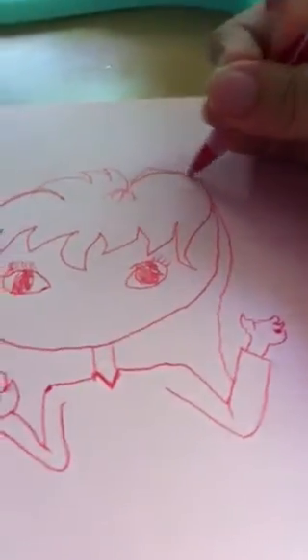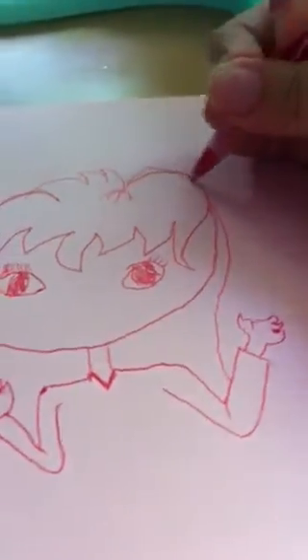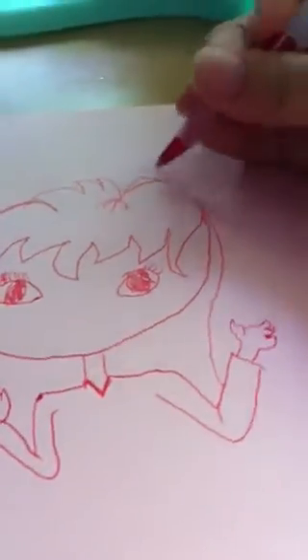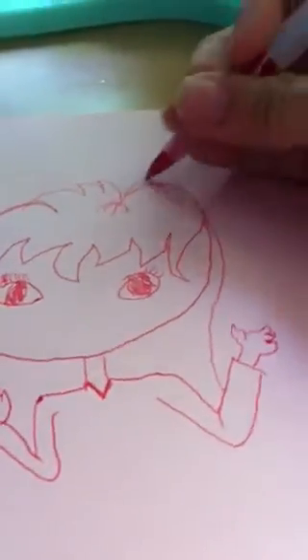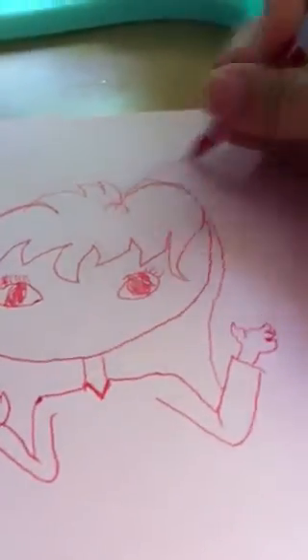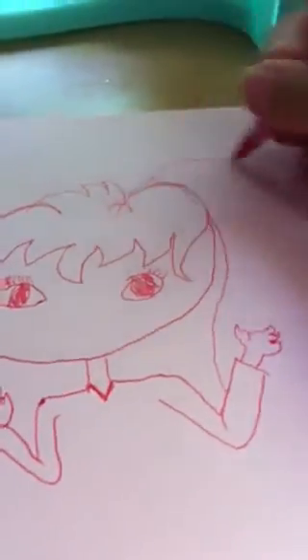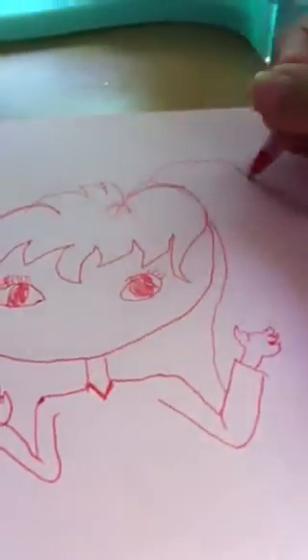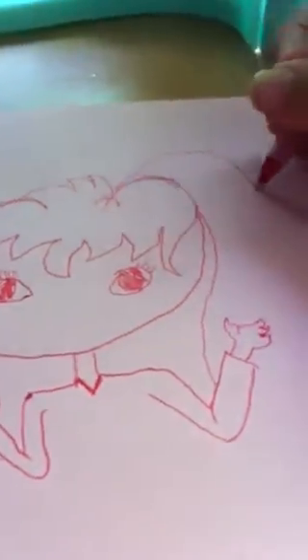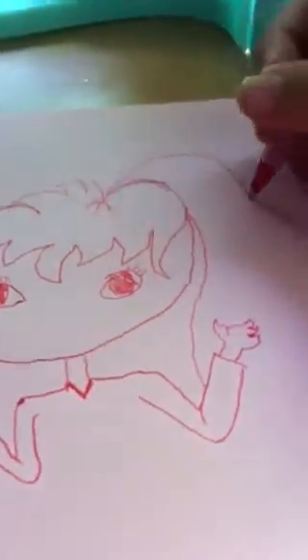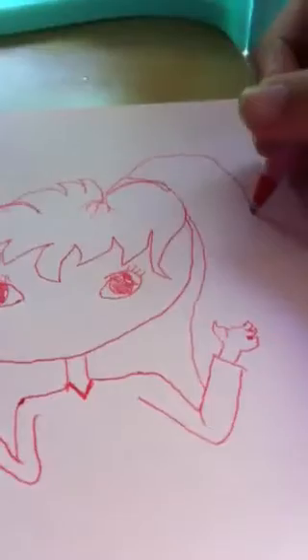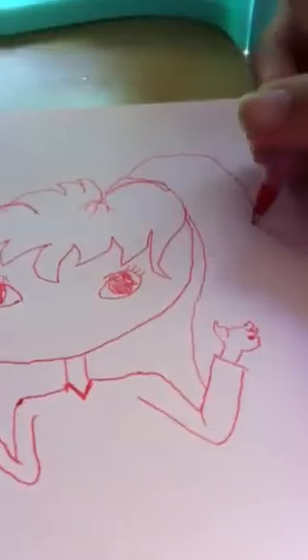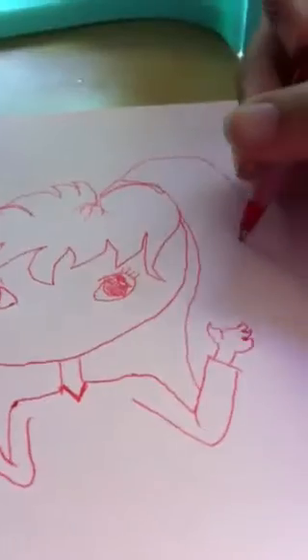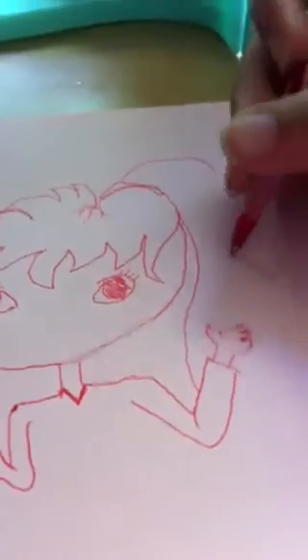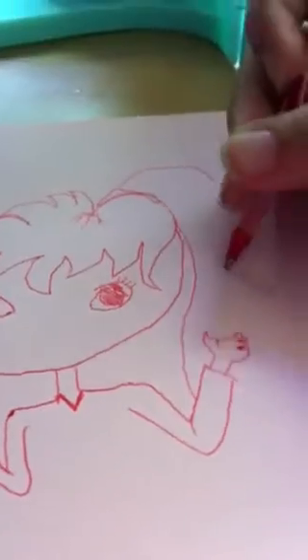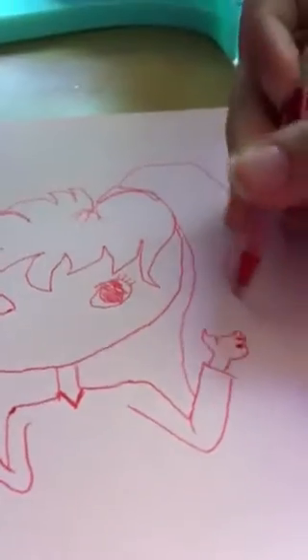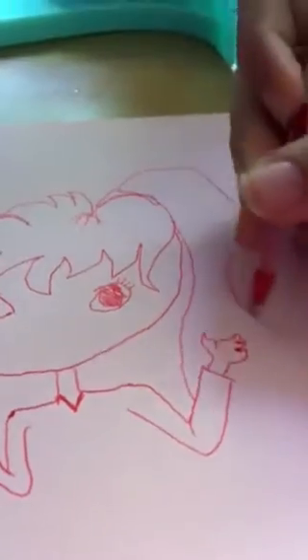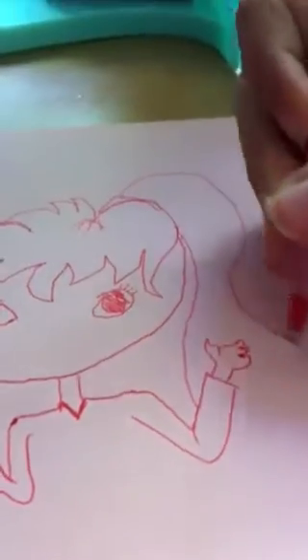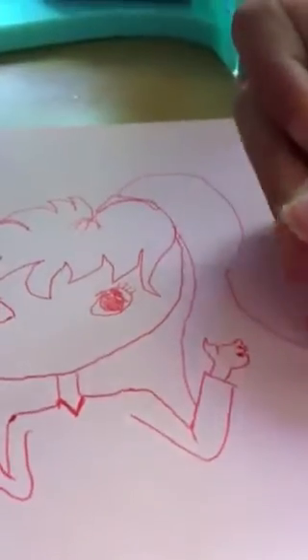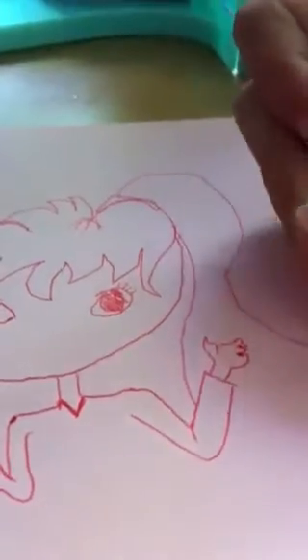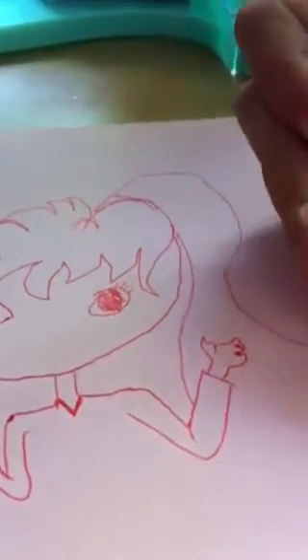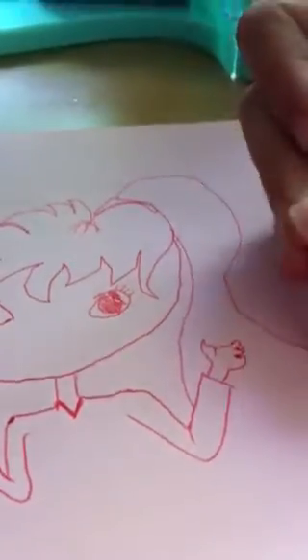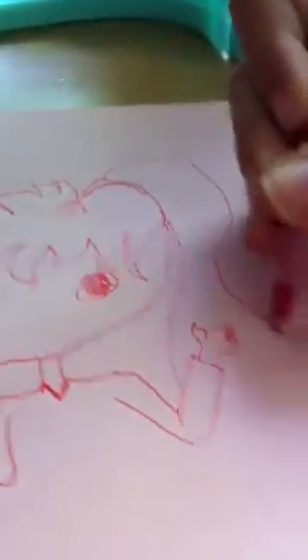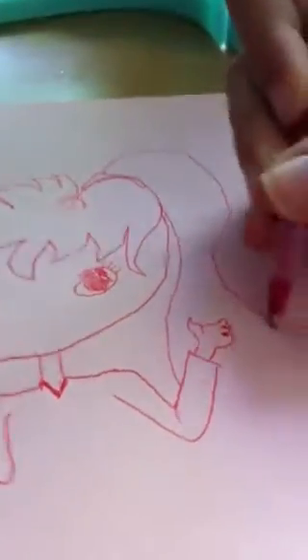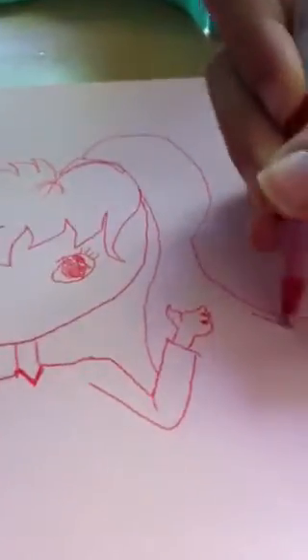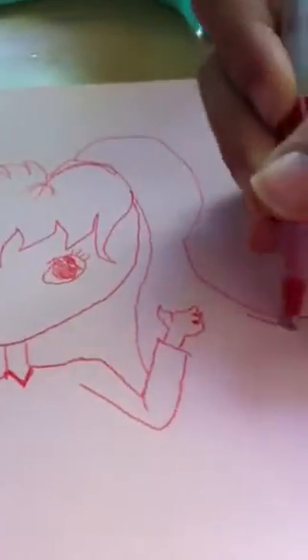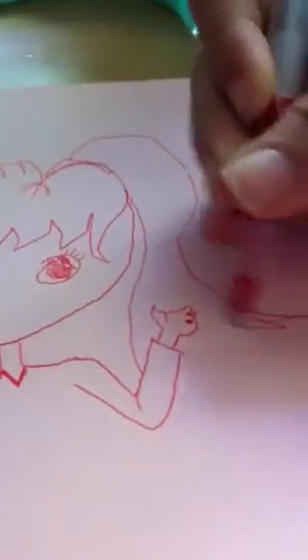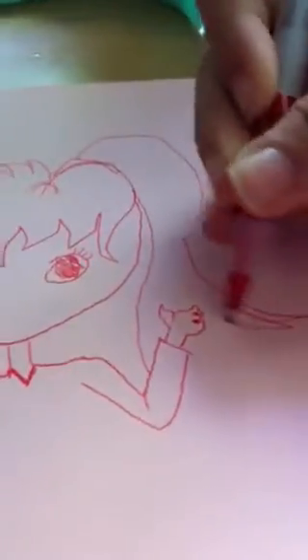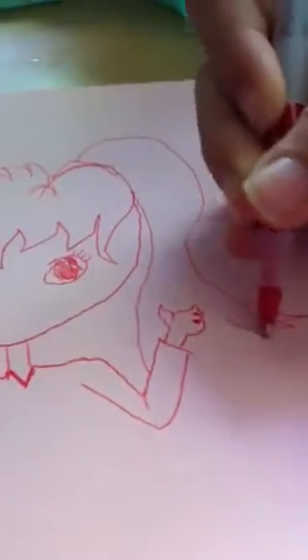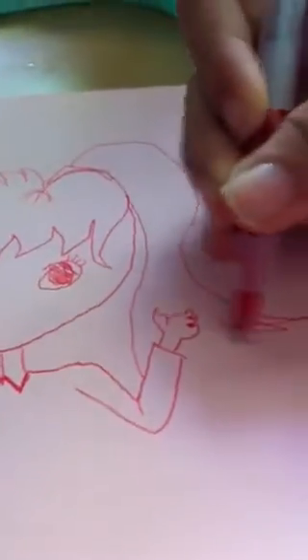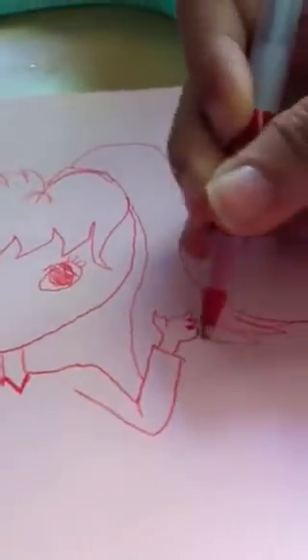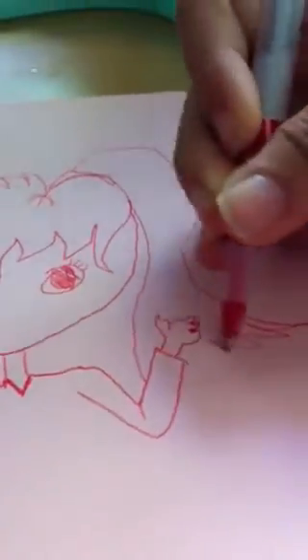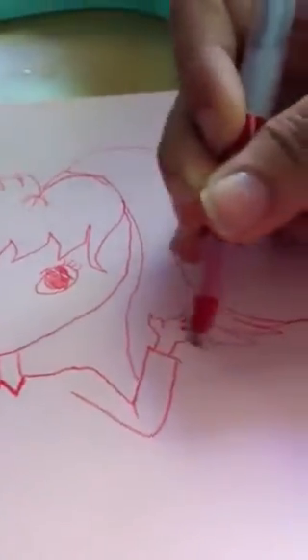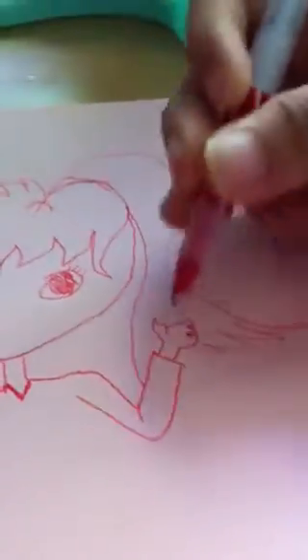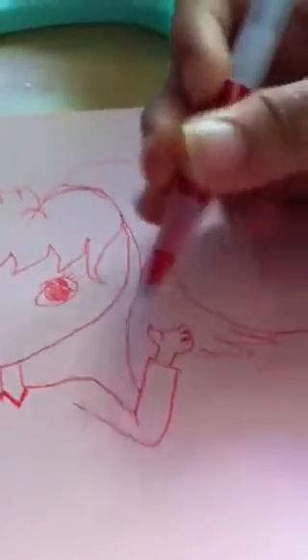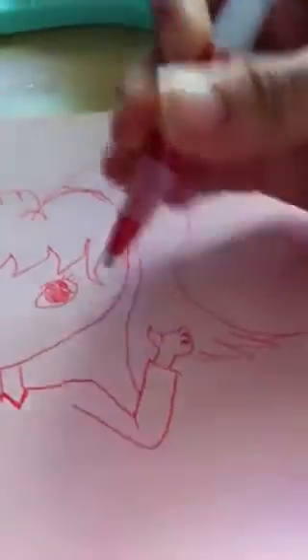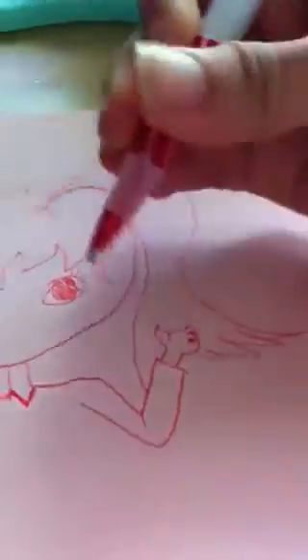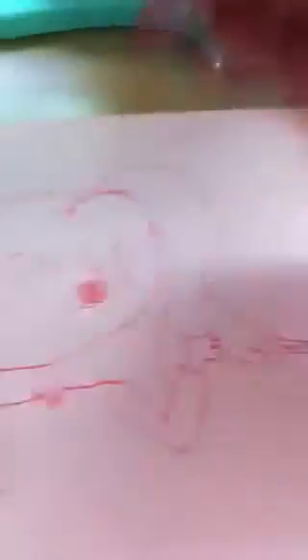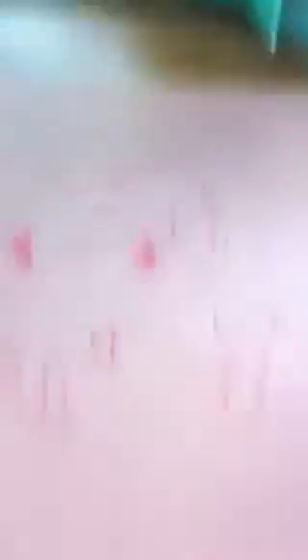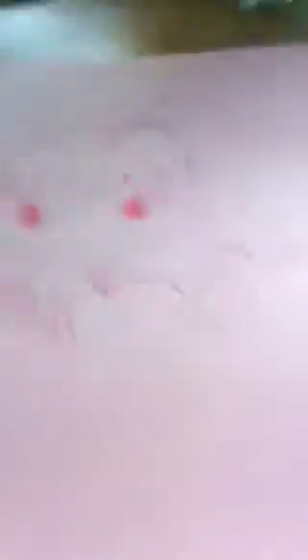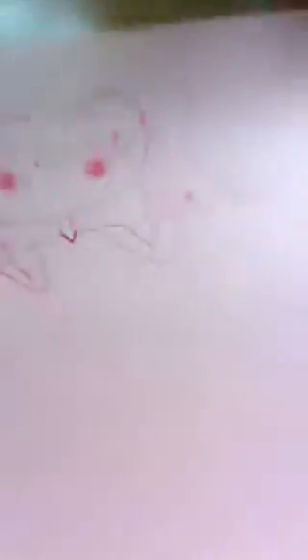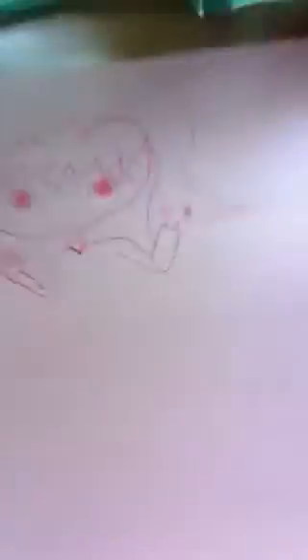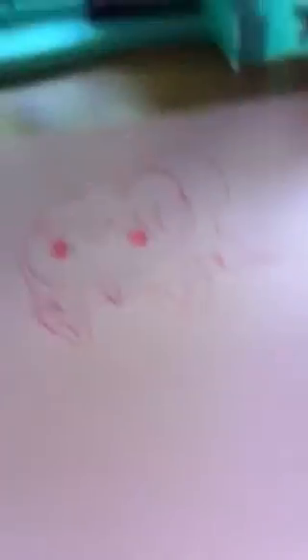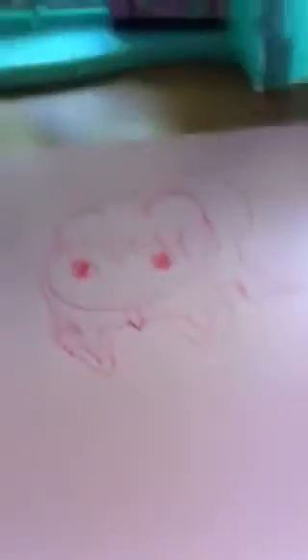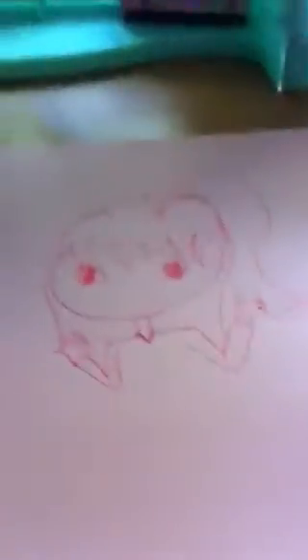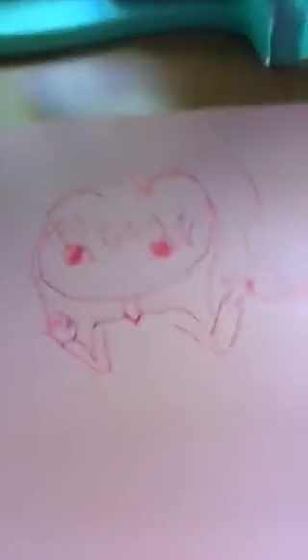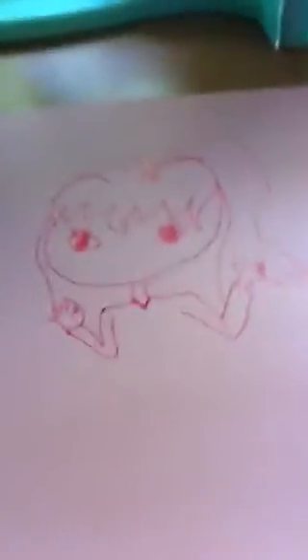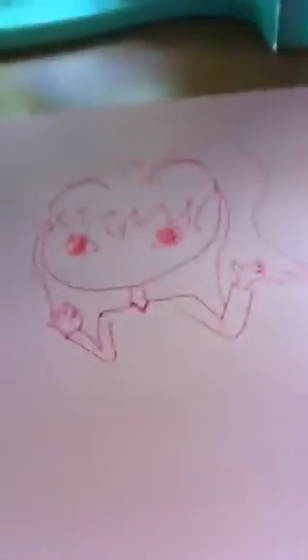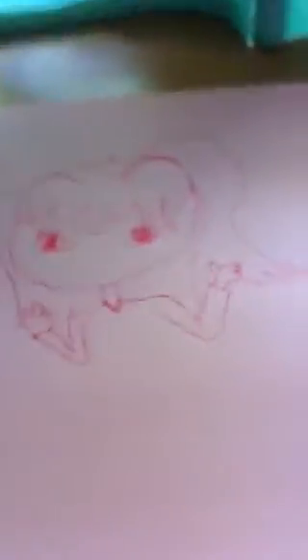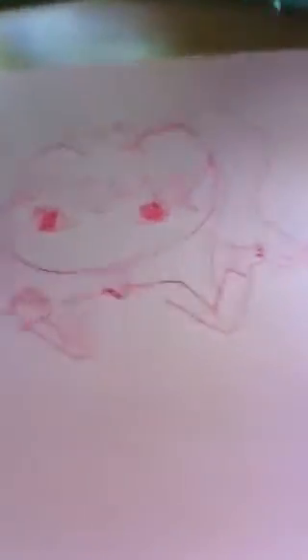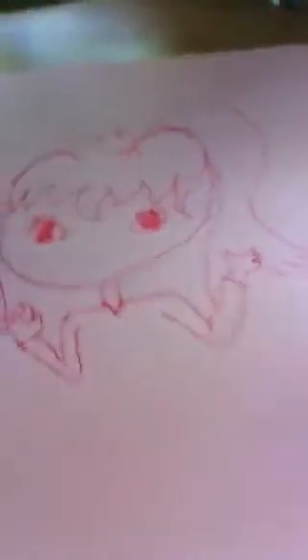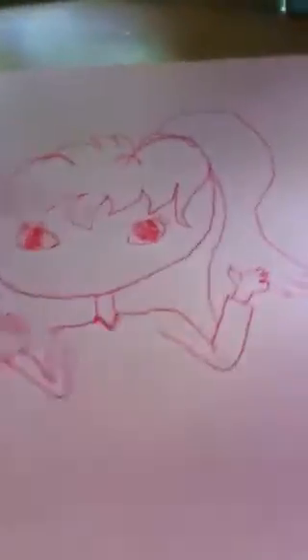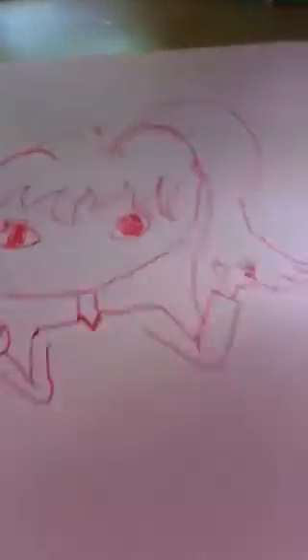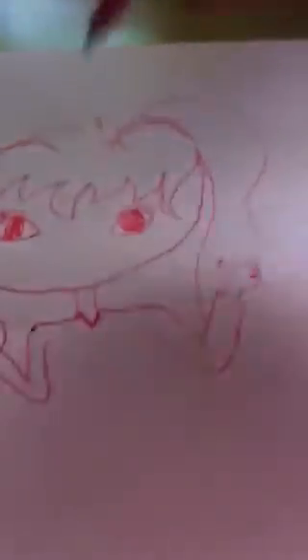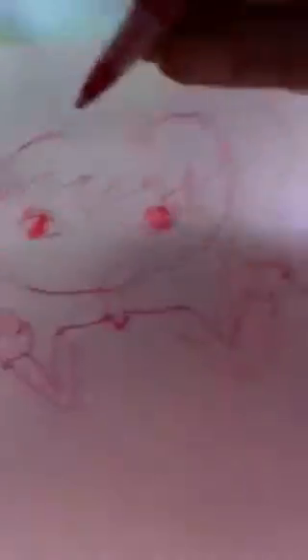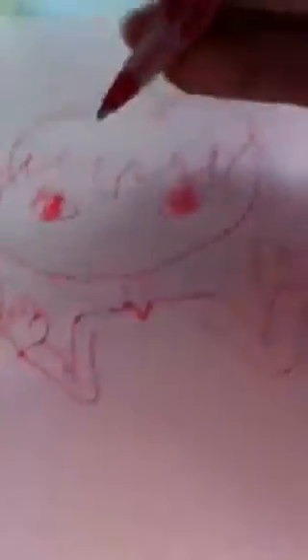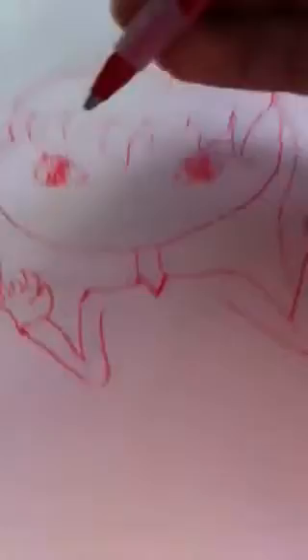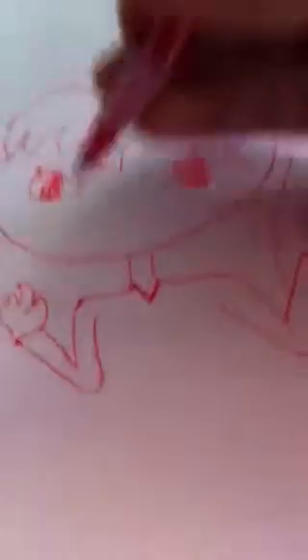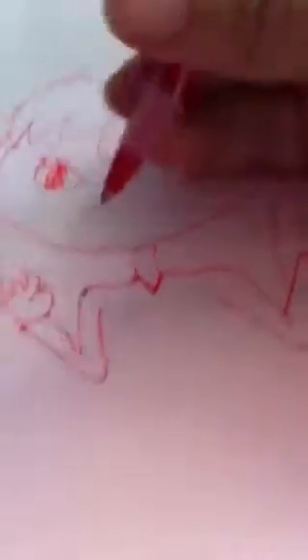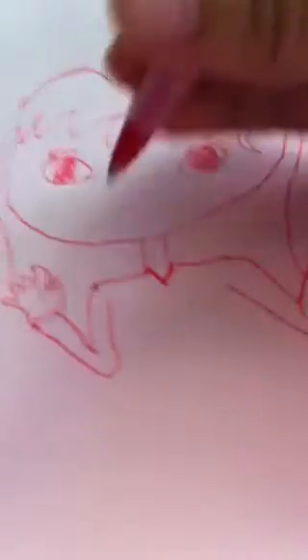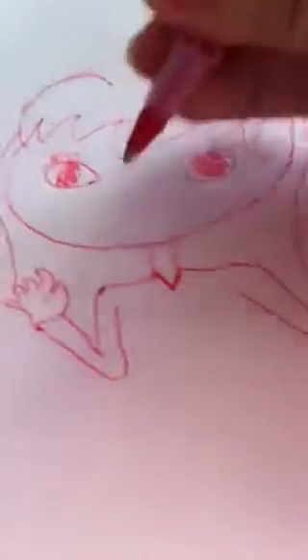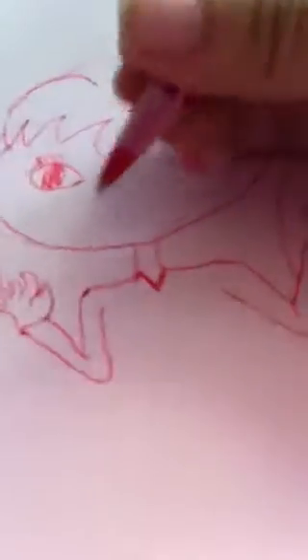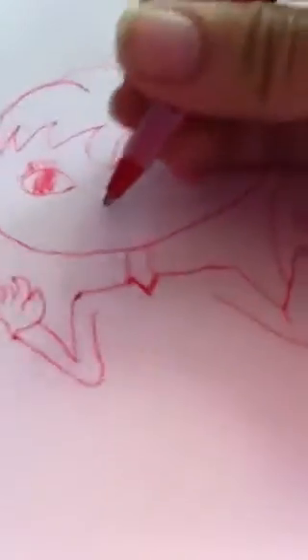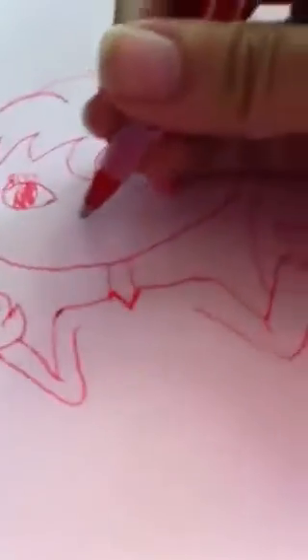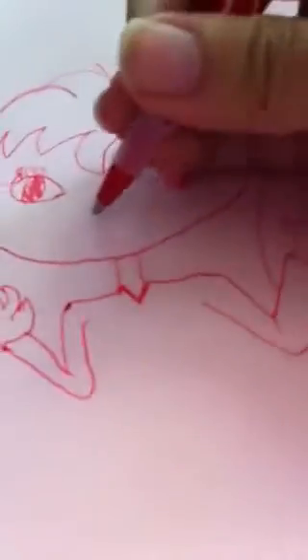I can draw a ponytail. The ponytail has to be big so it looks hot, so here.